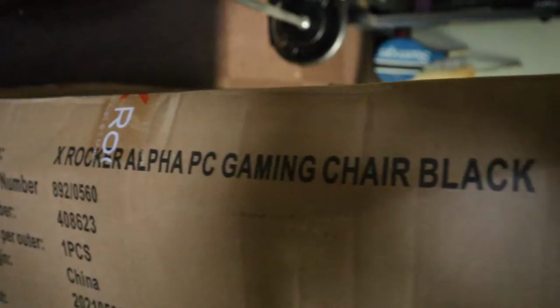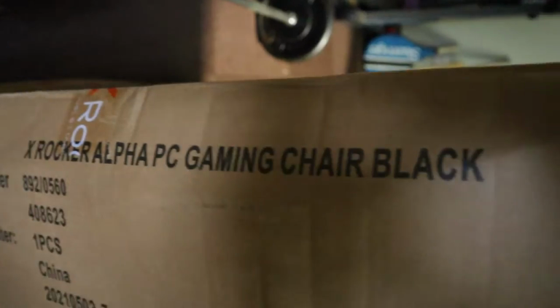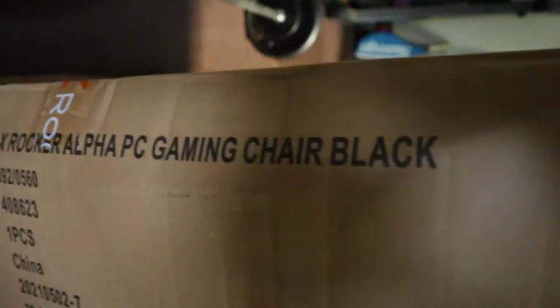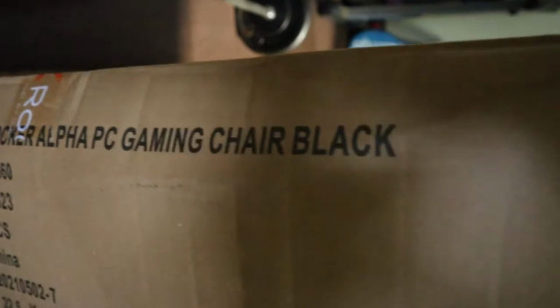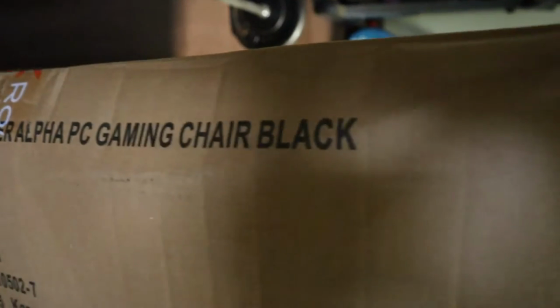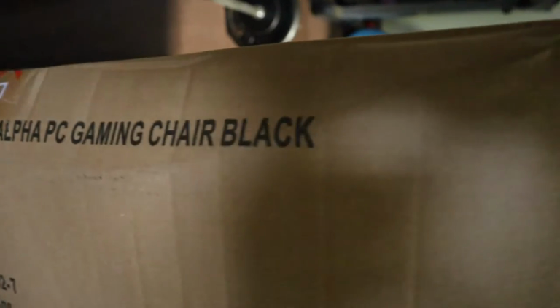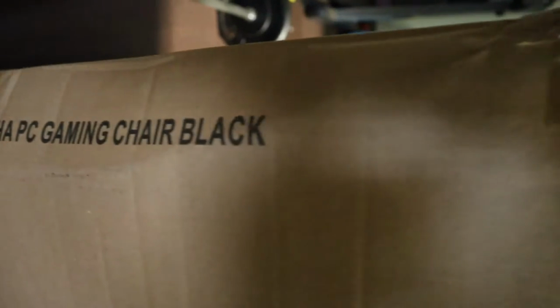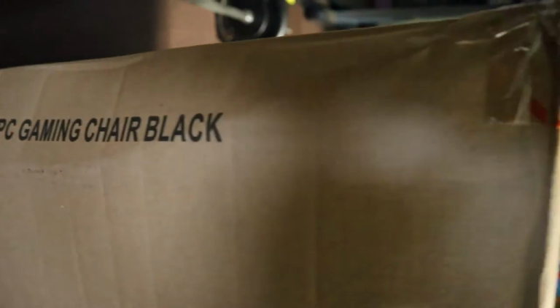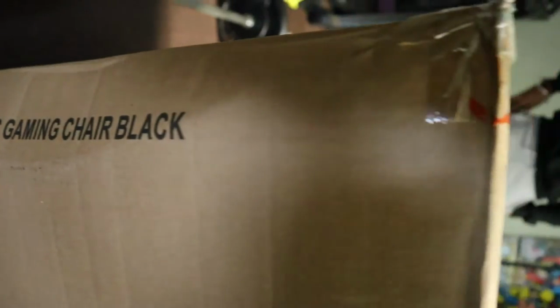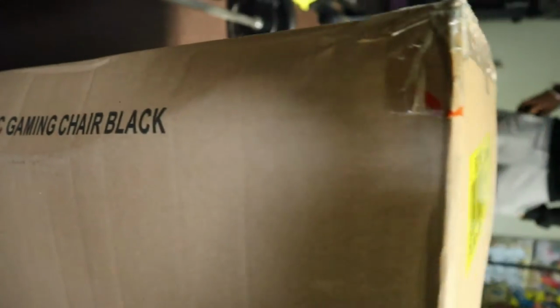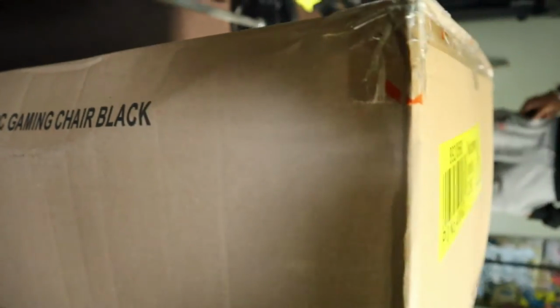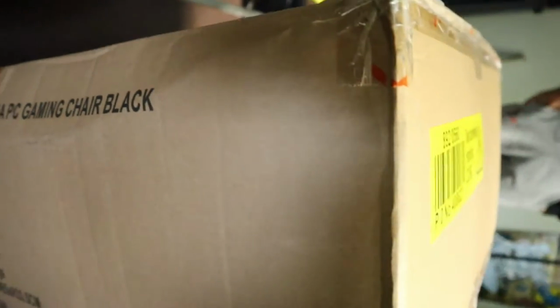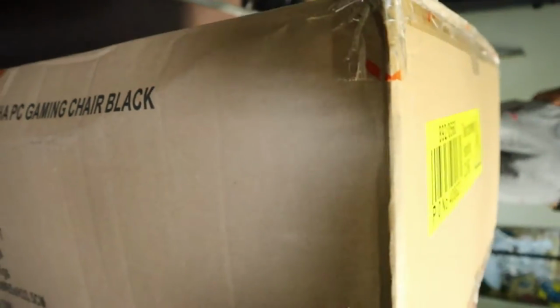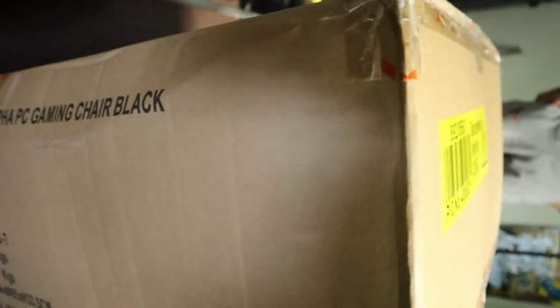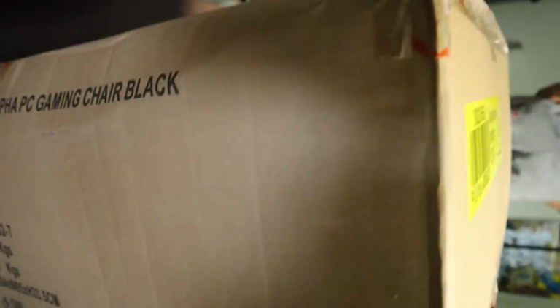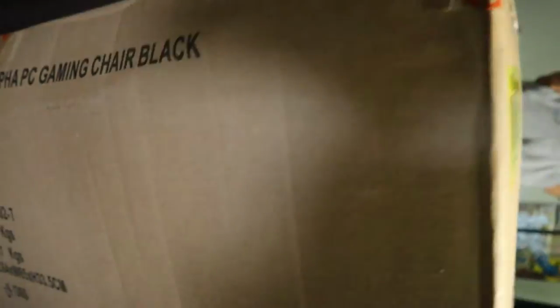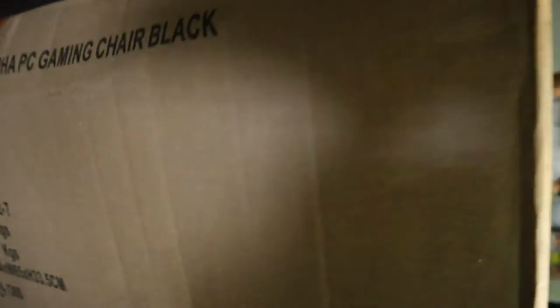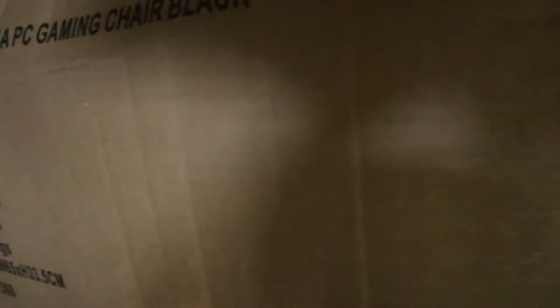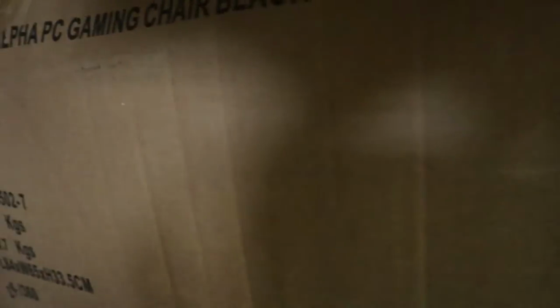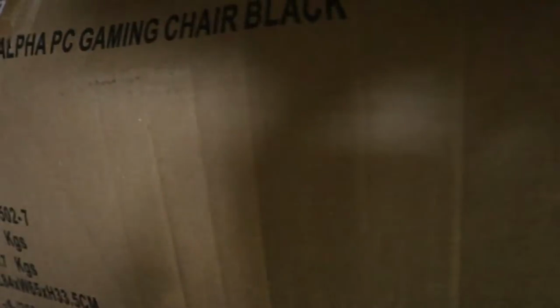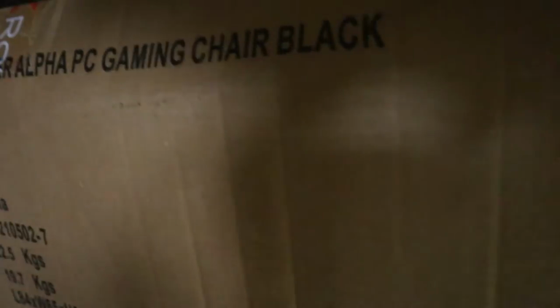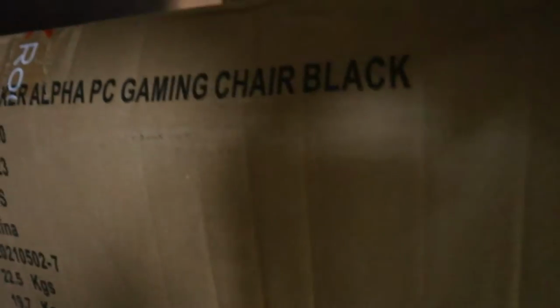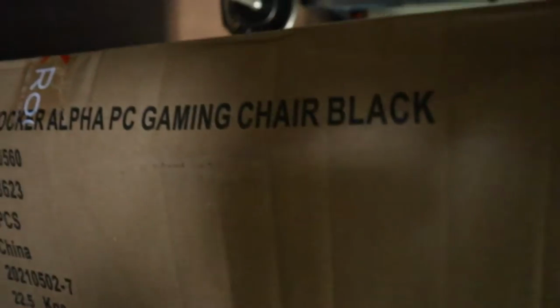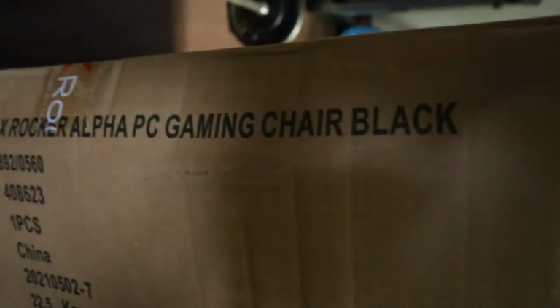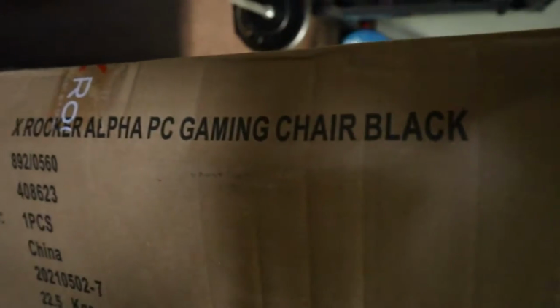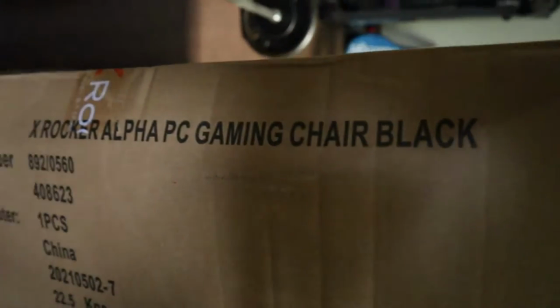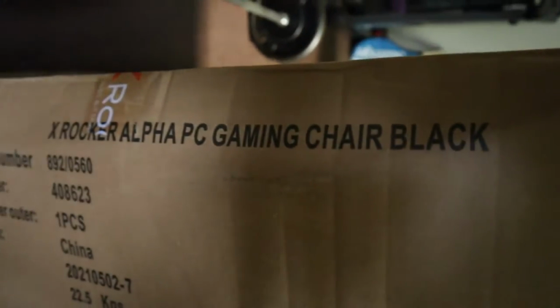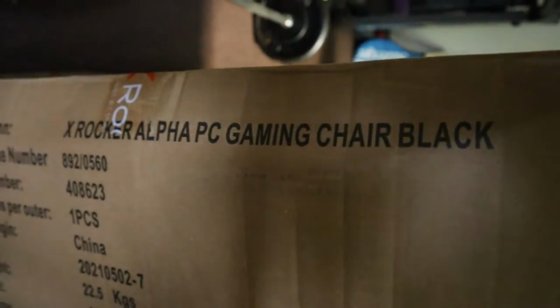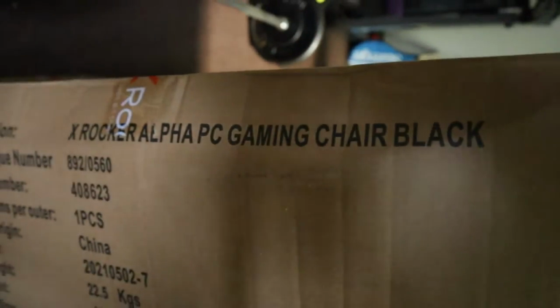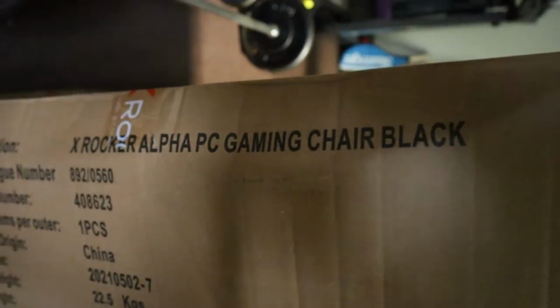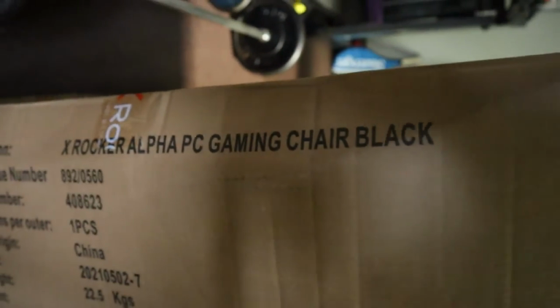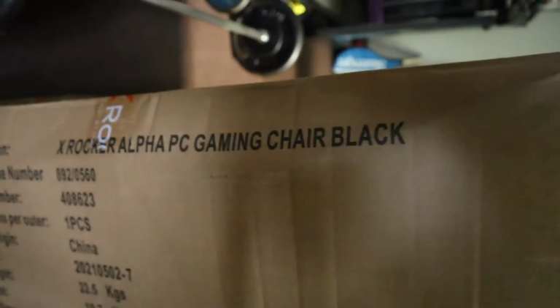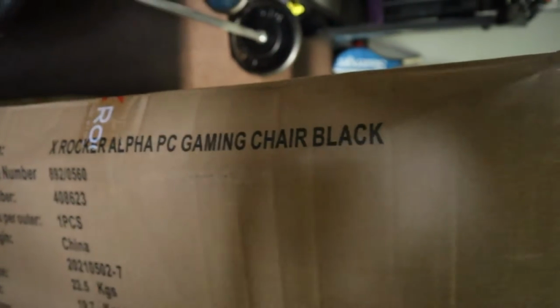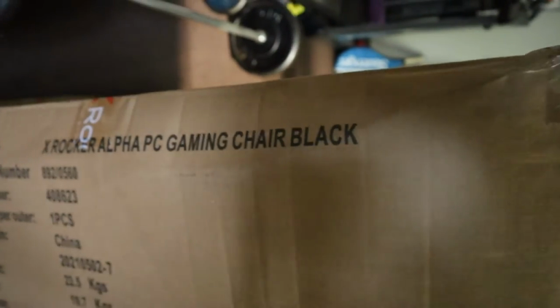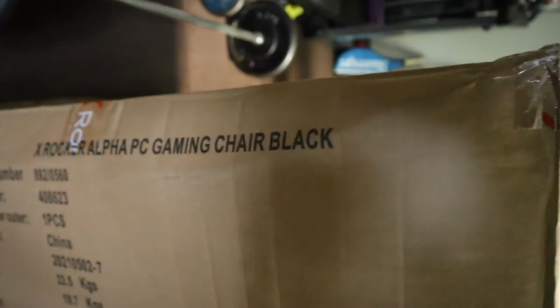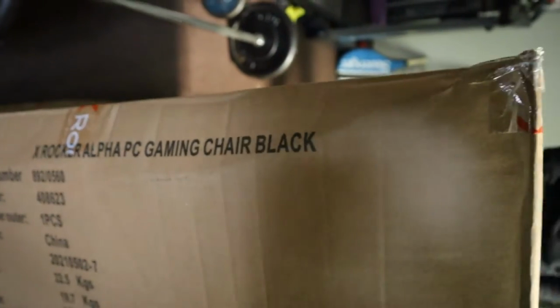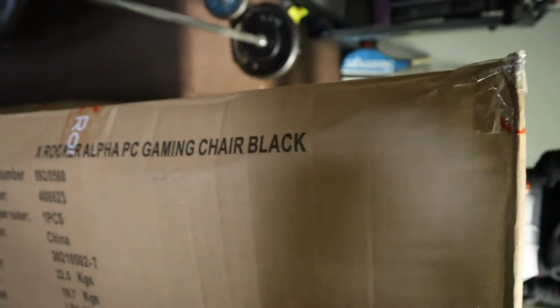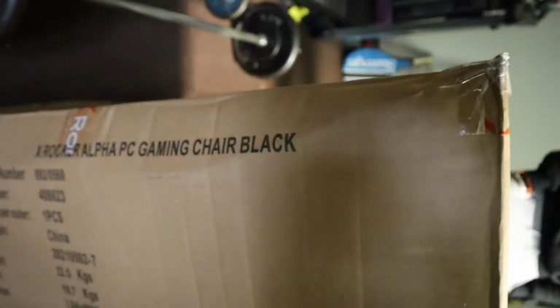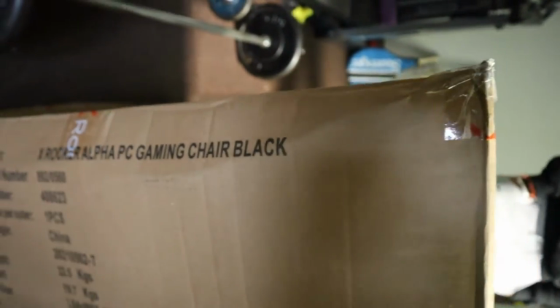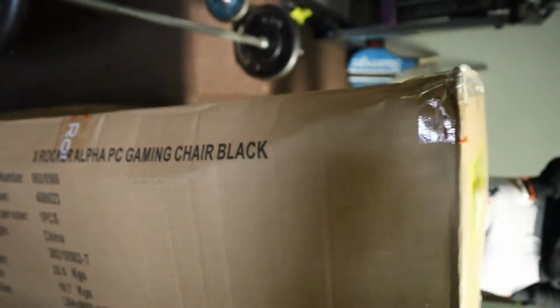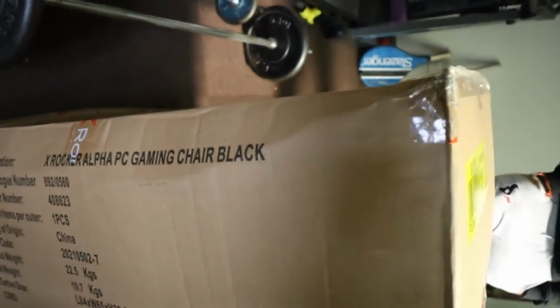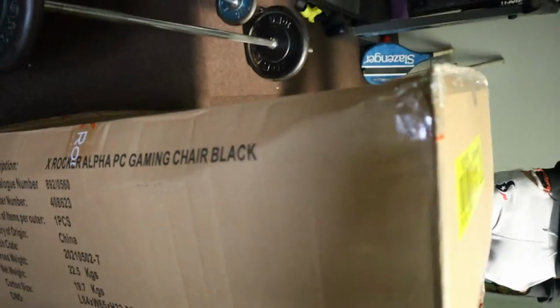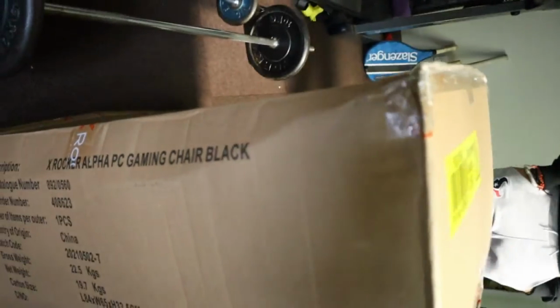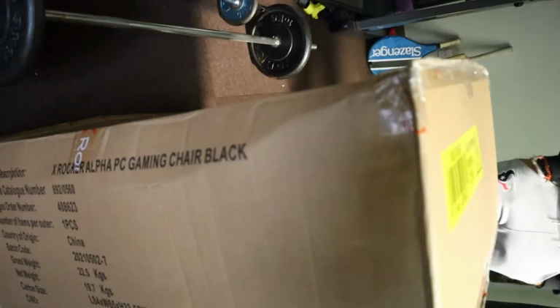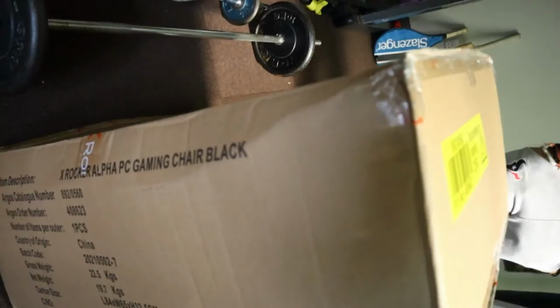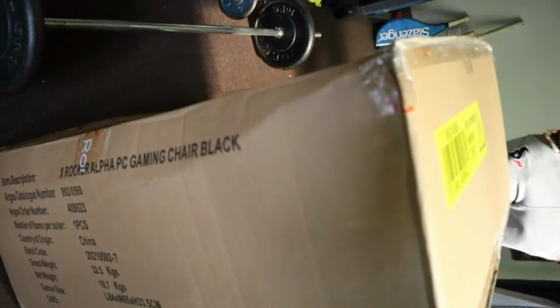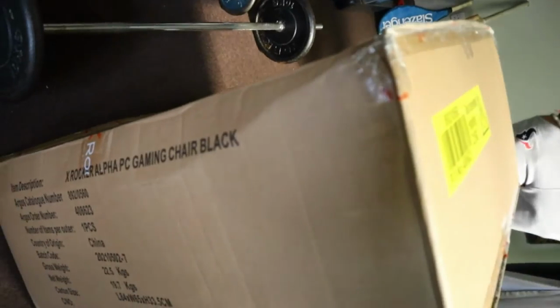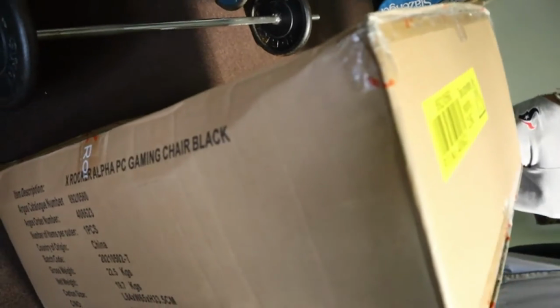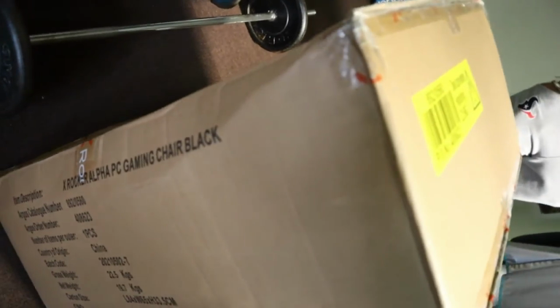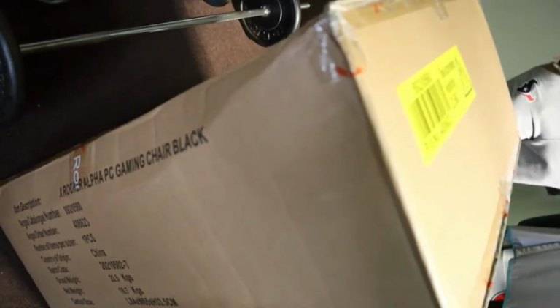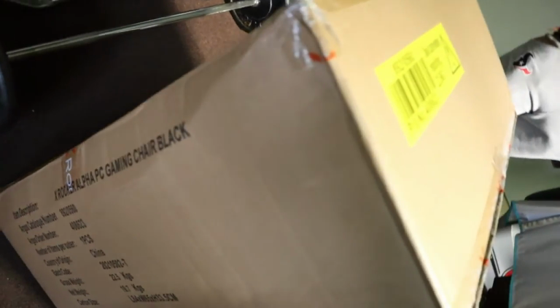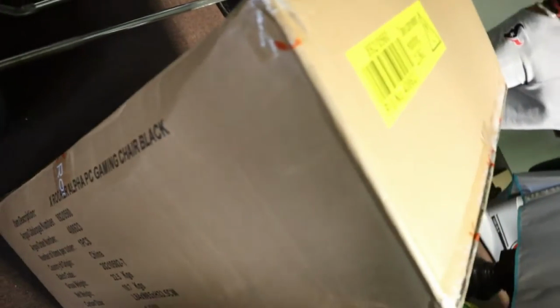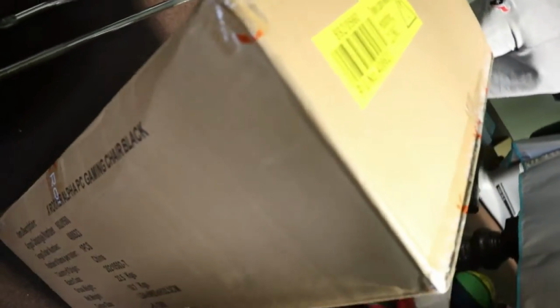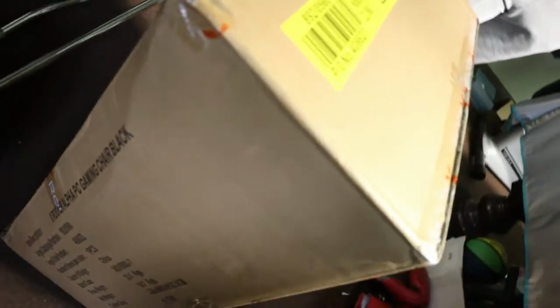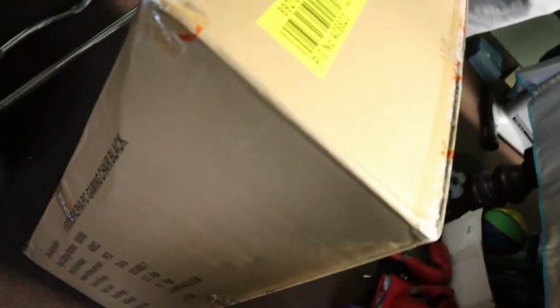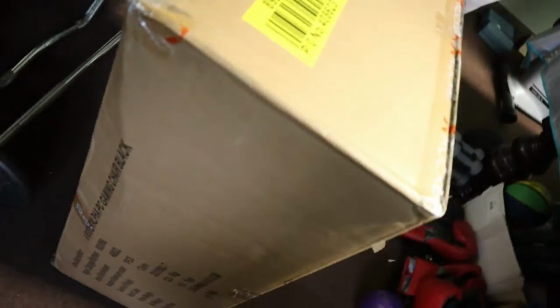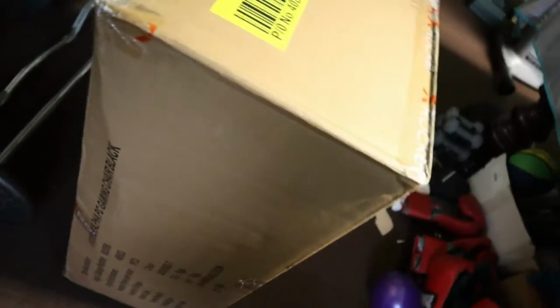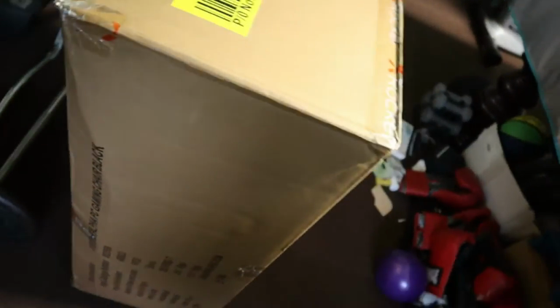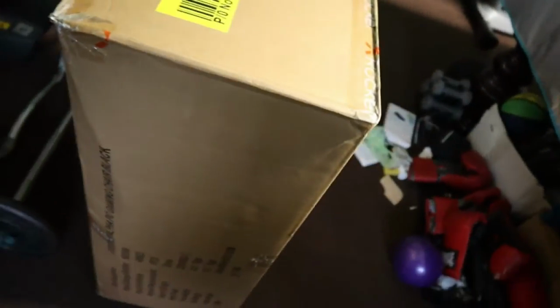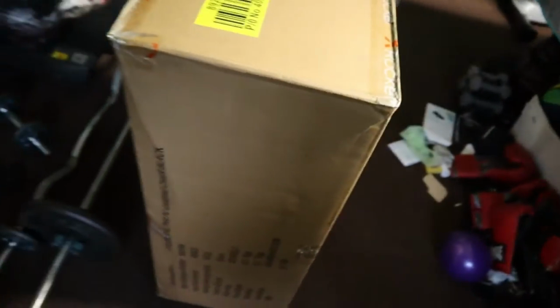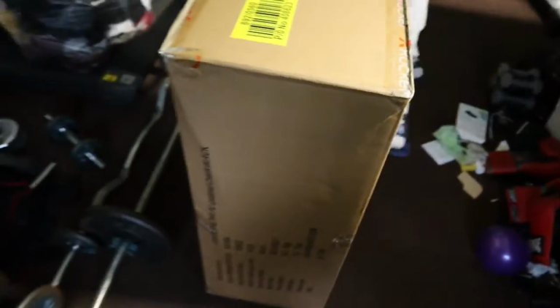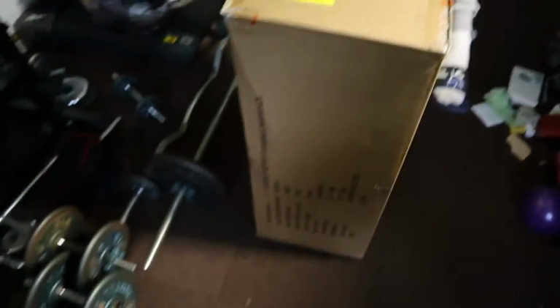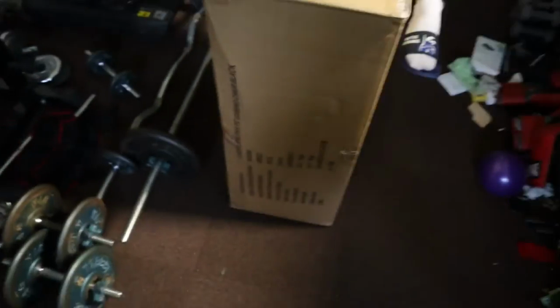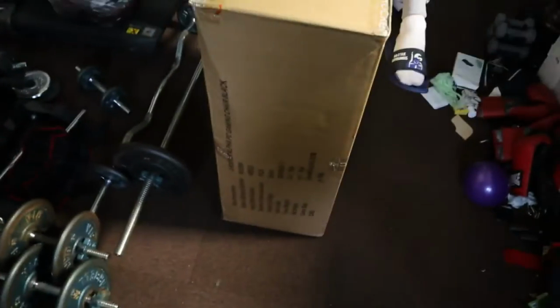We're about to unbox the X Rocker Alpha PC gaming chair. Let's go.